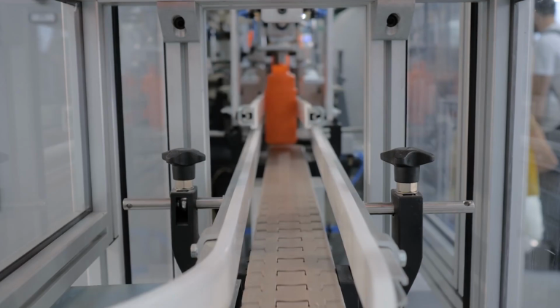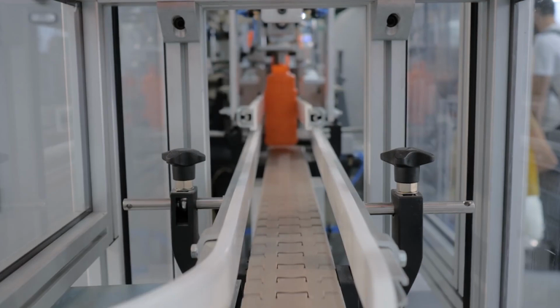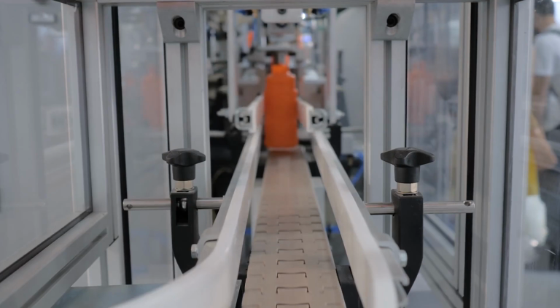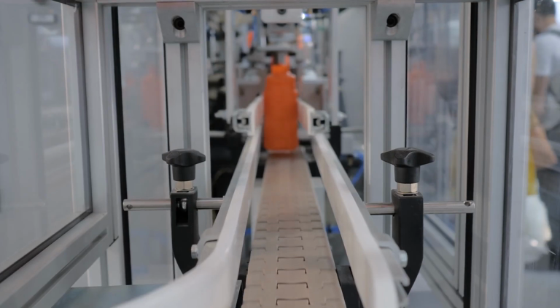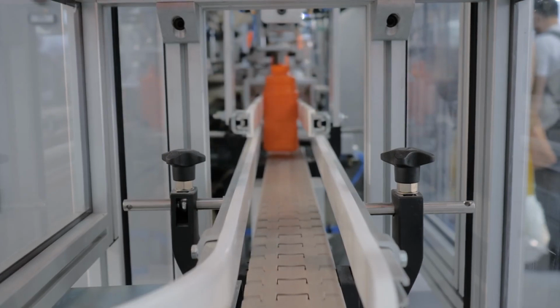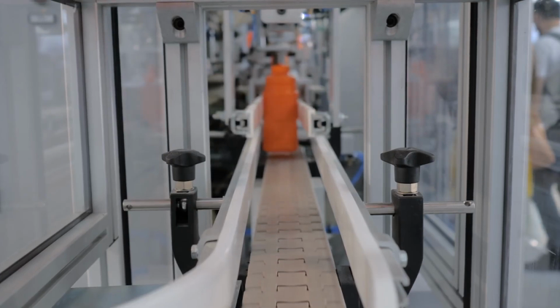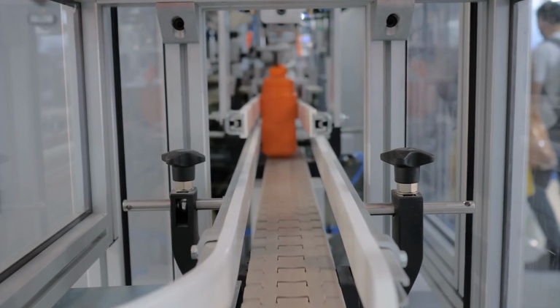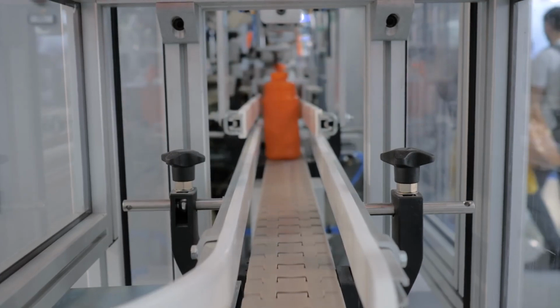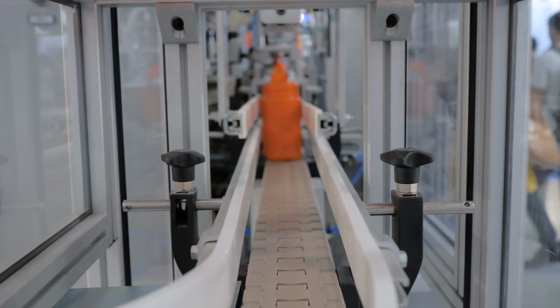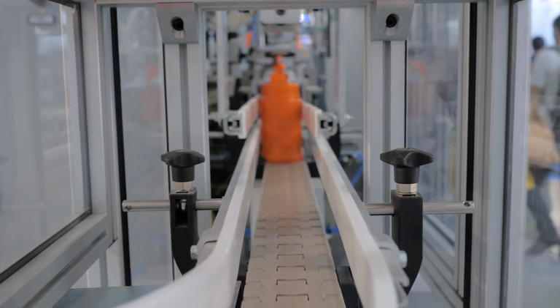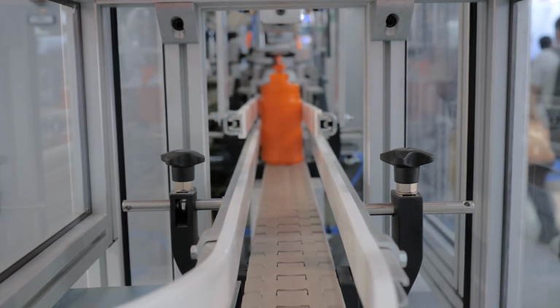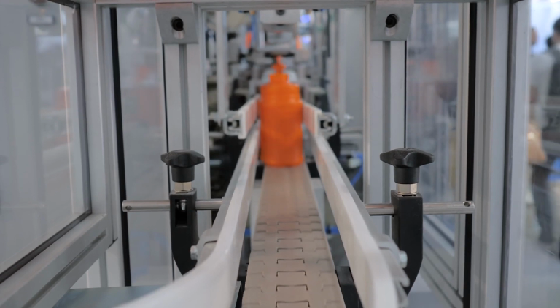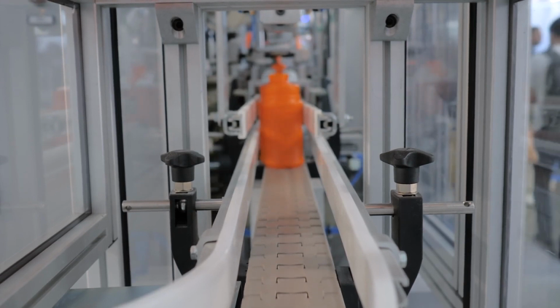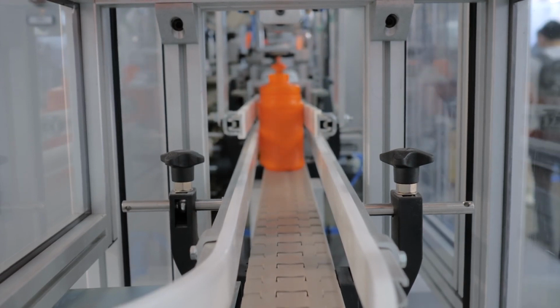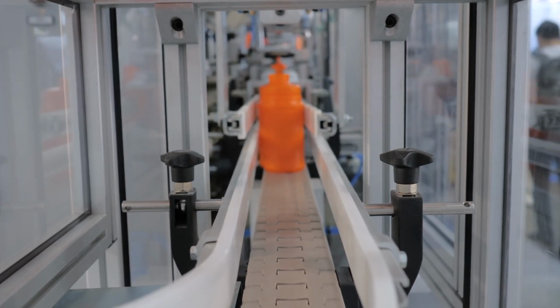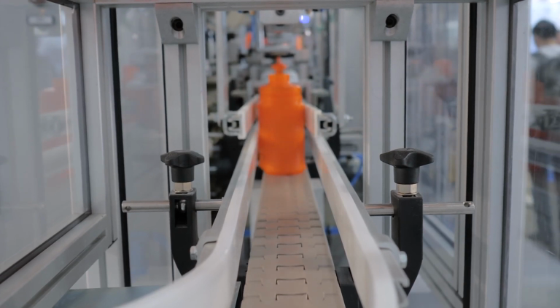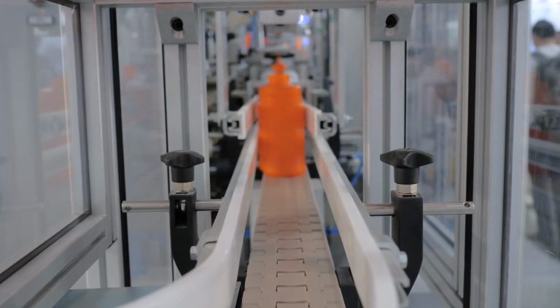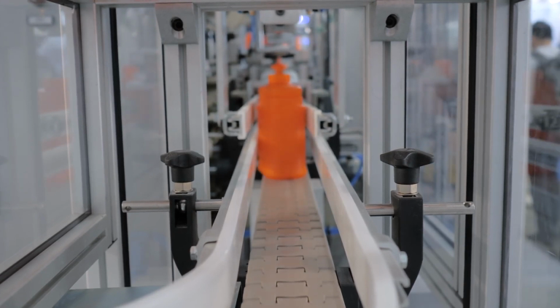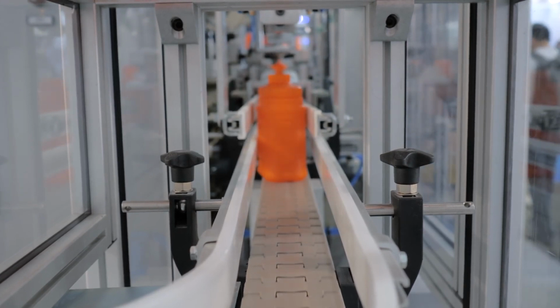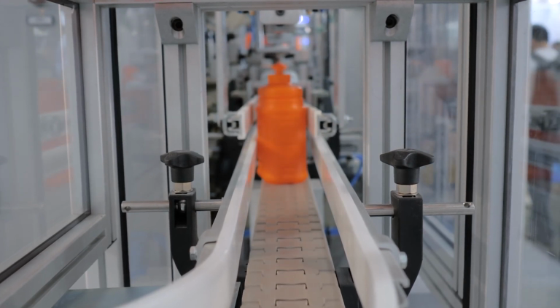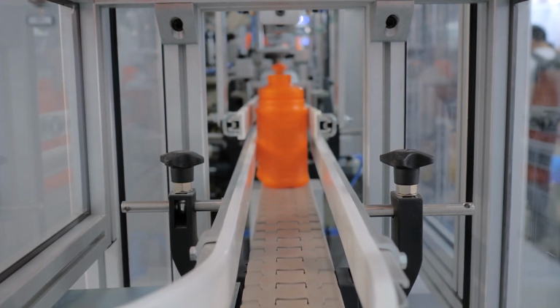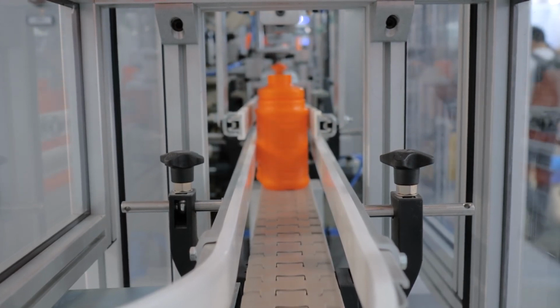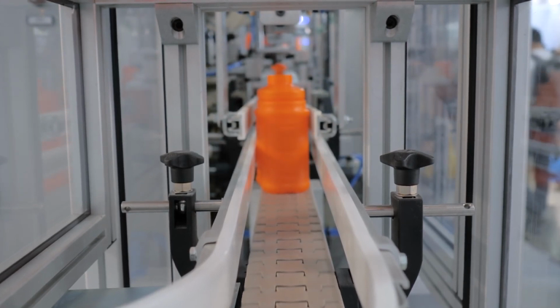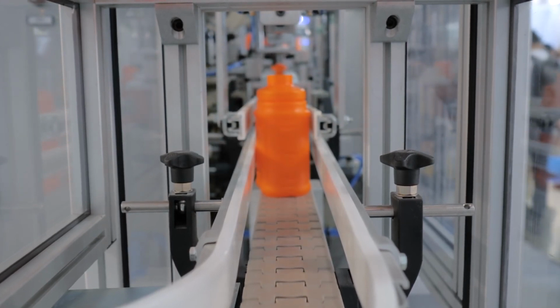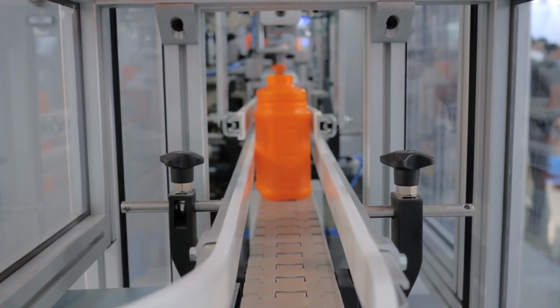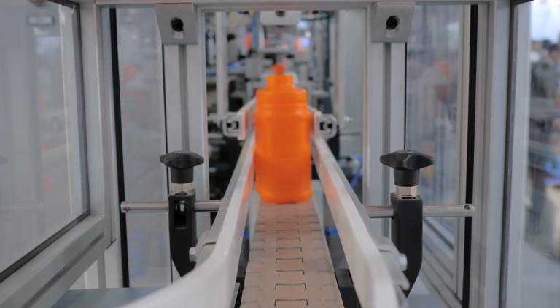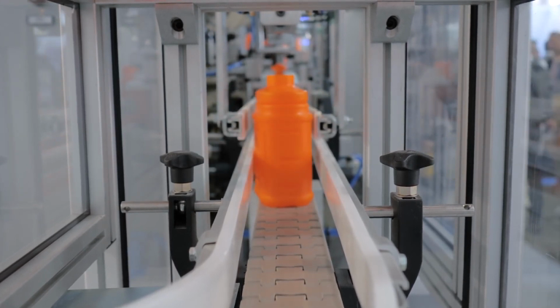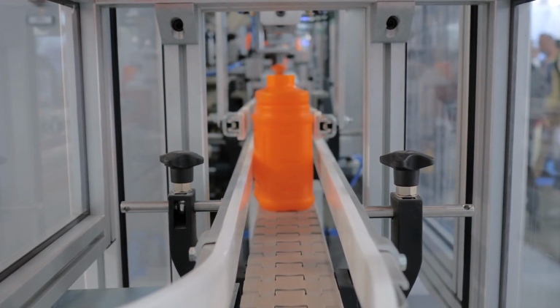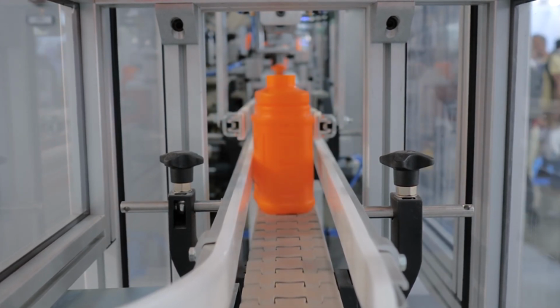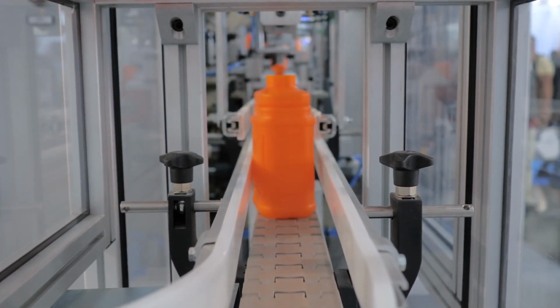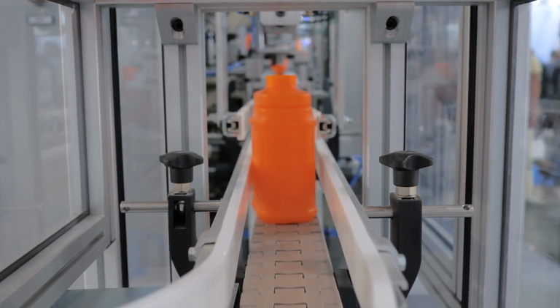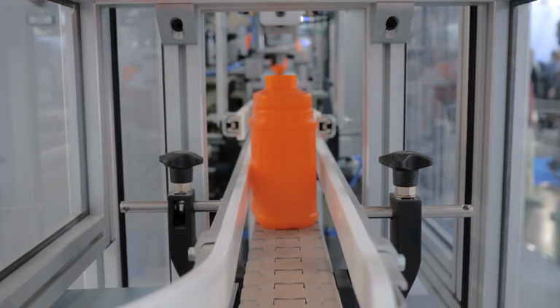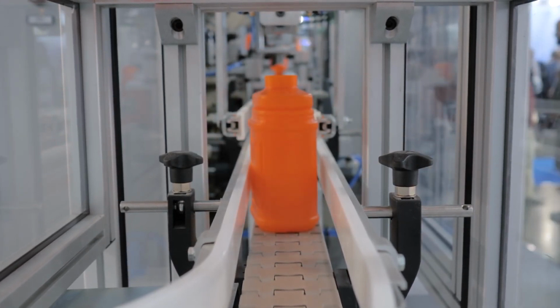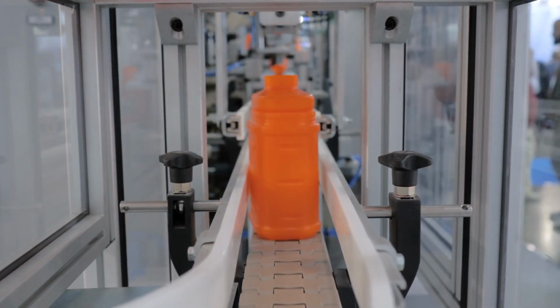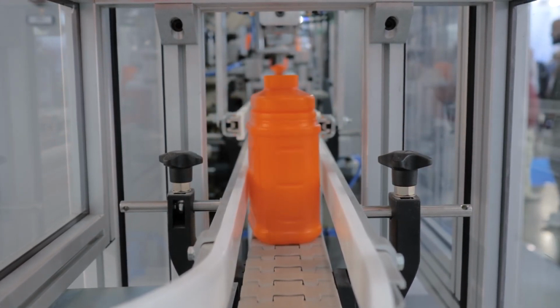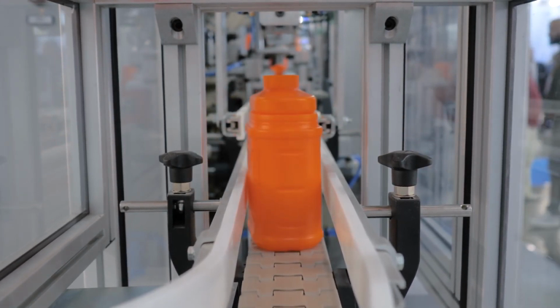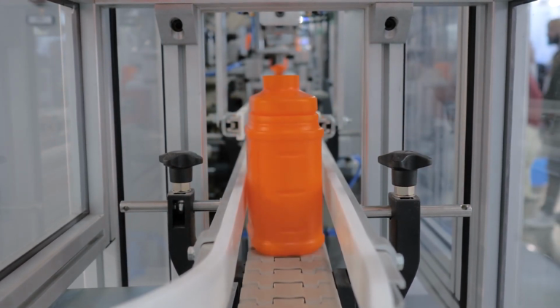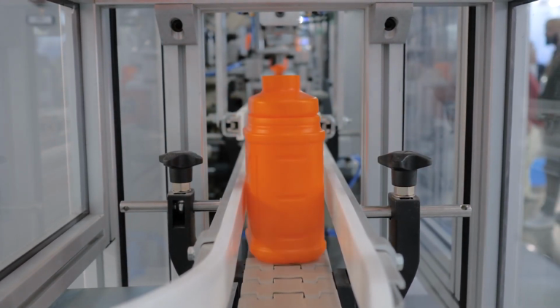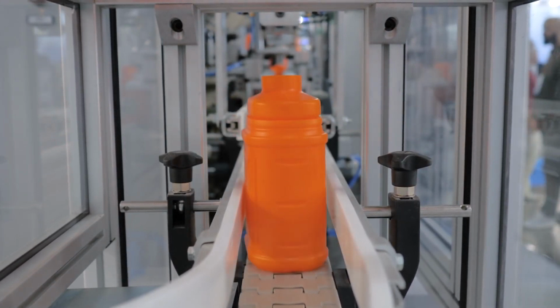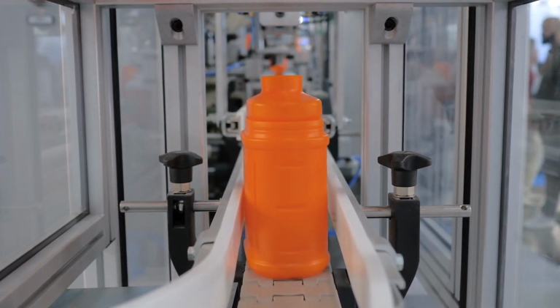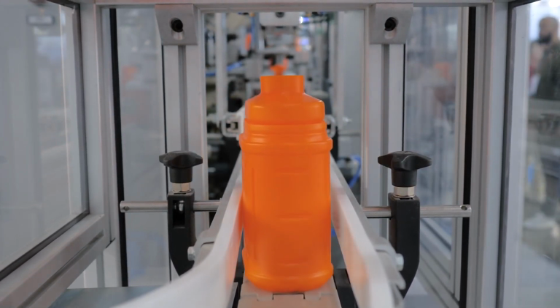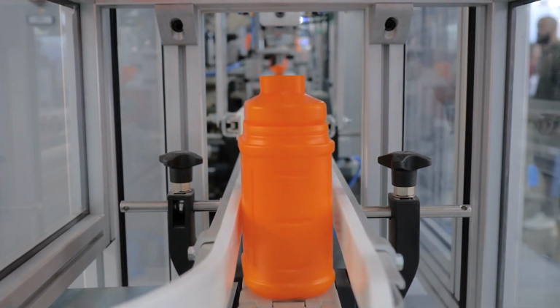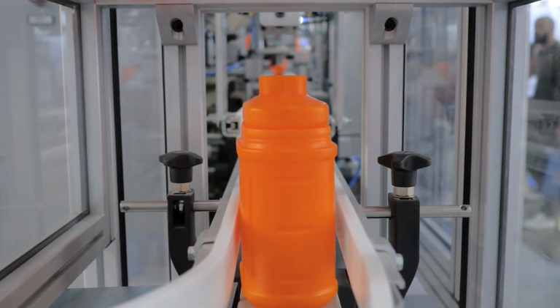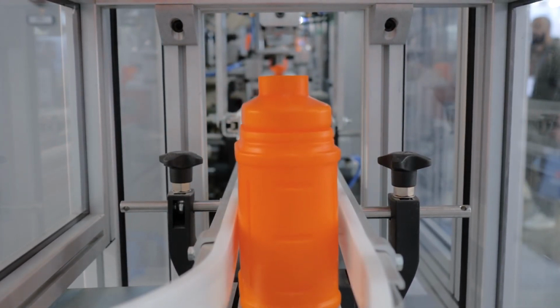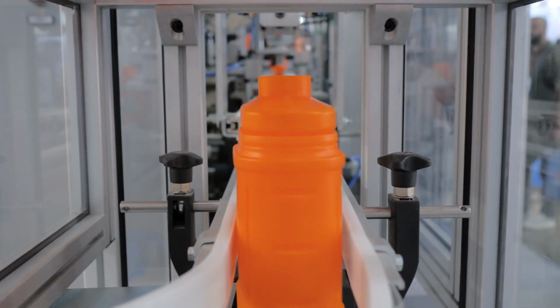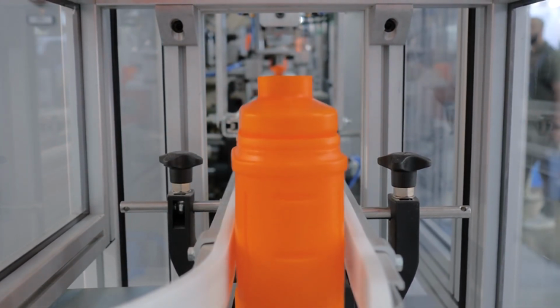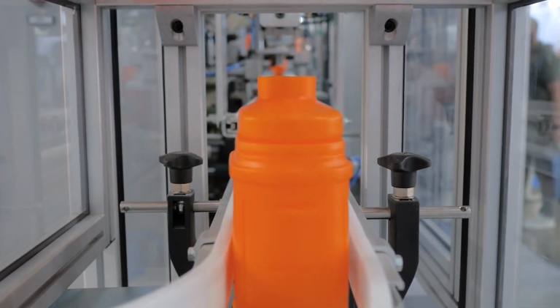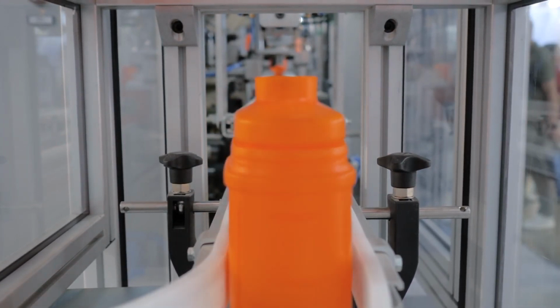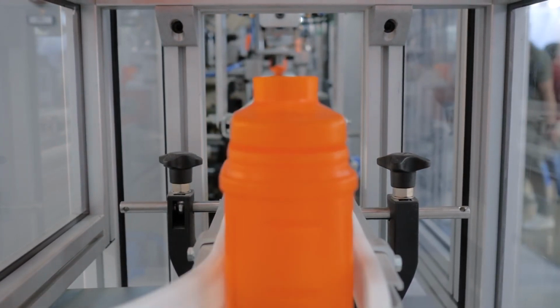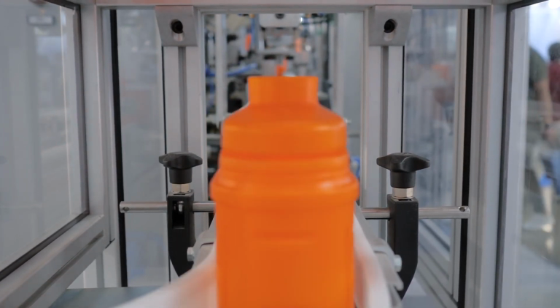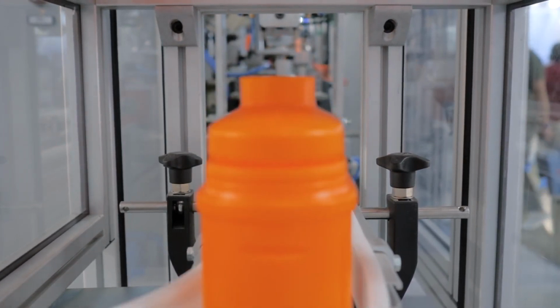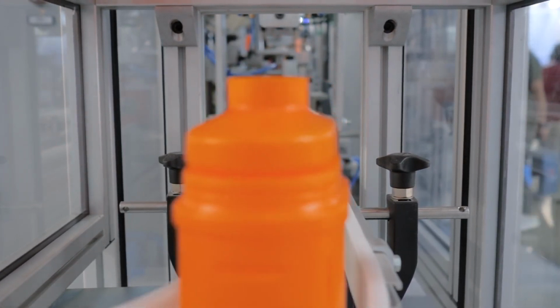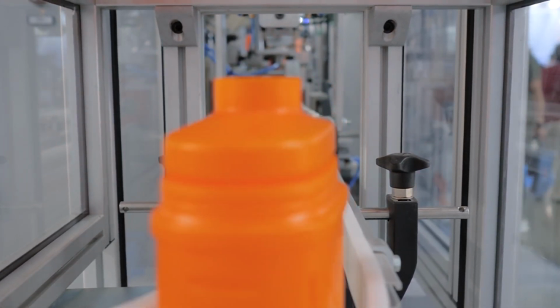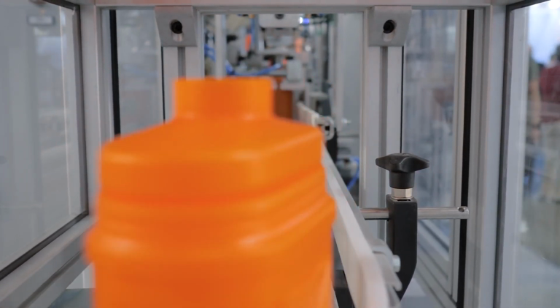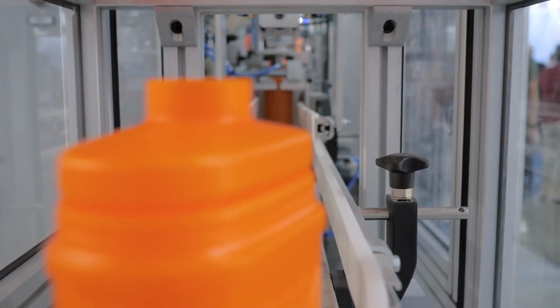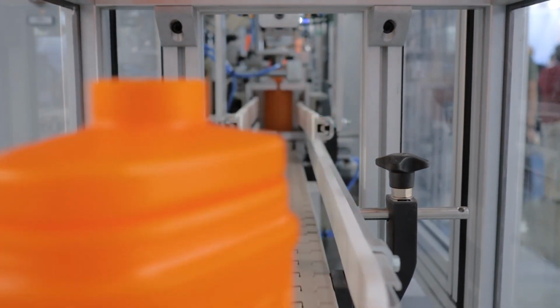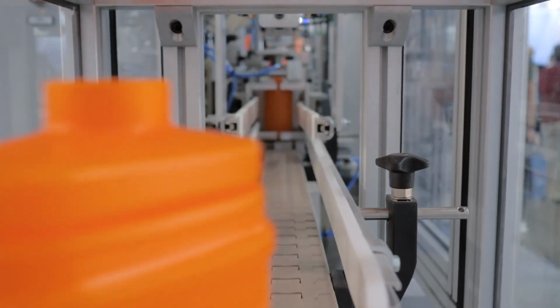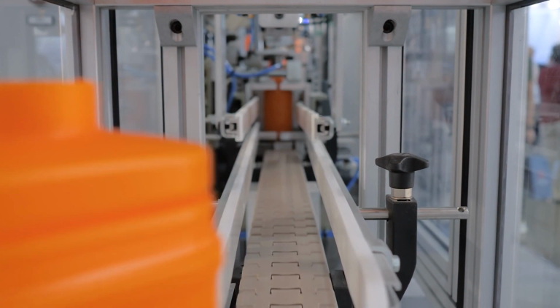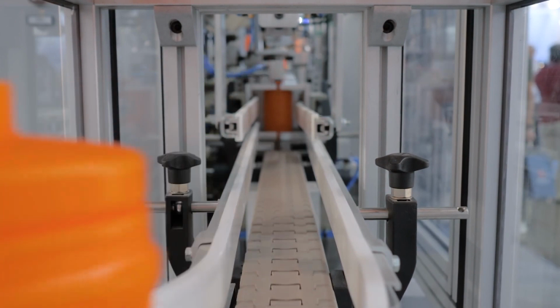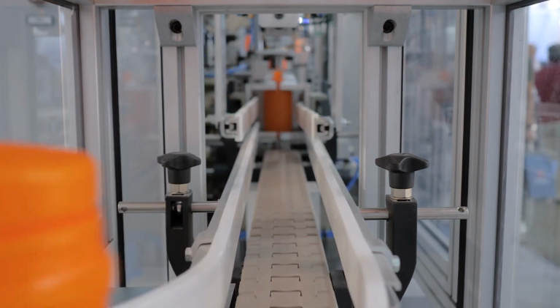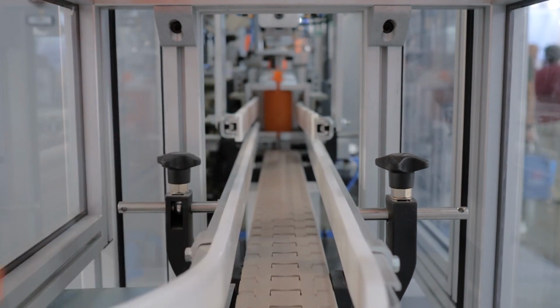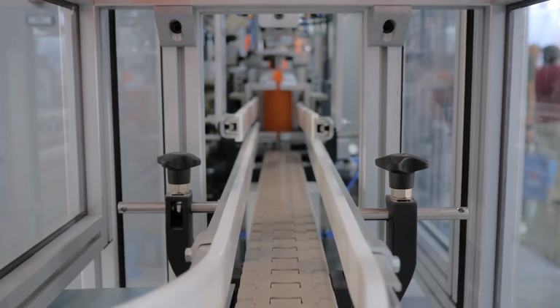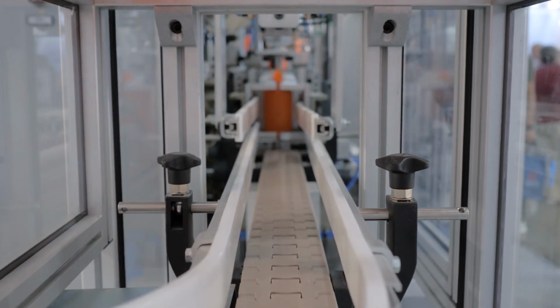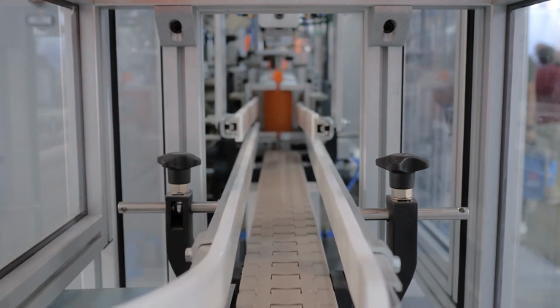Join the revolution in plastic manufacturing. Invest in our blow molding machines and watch your production soar.